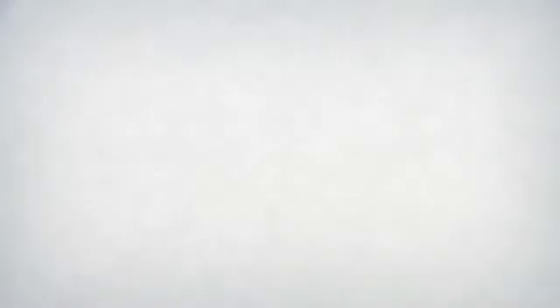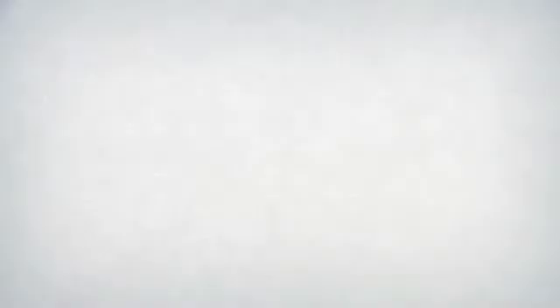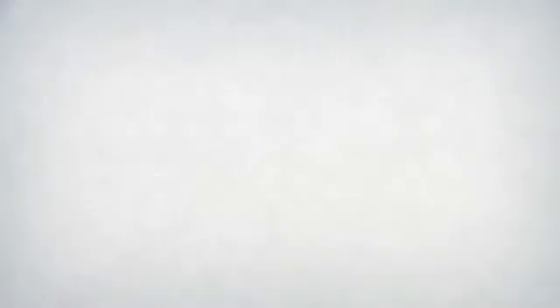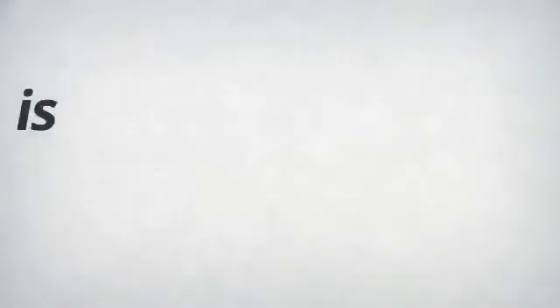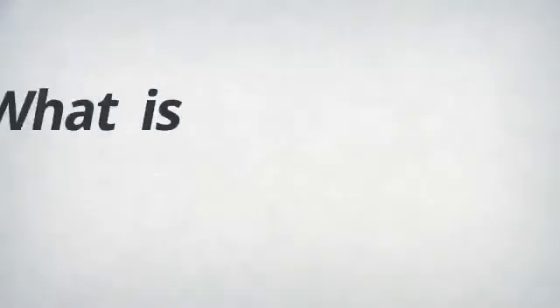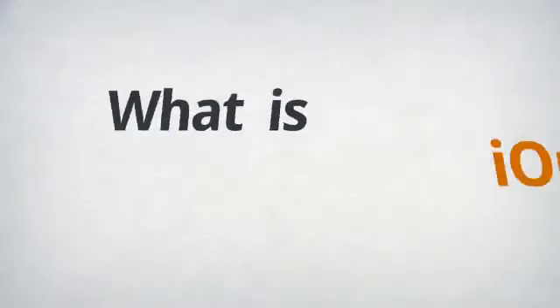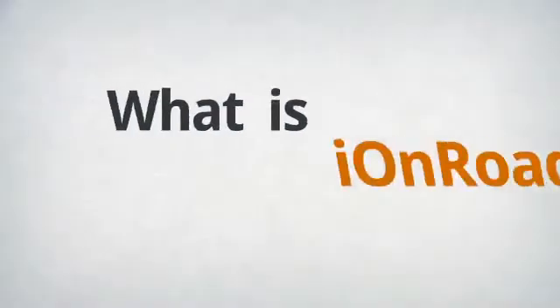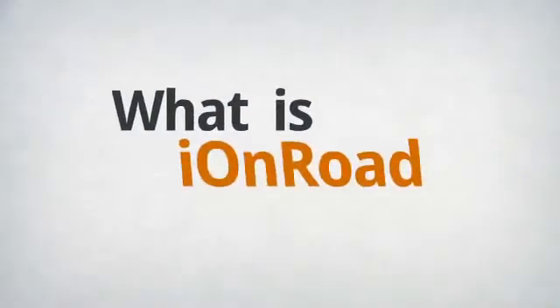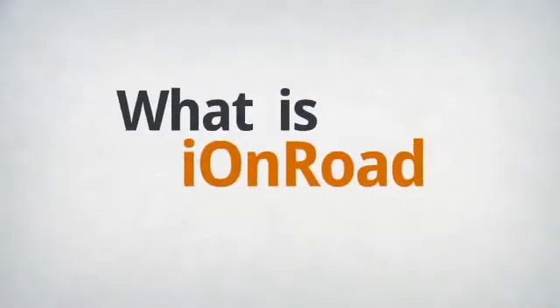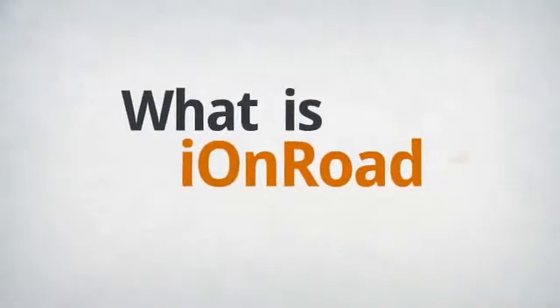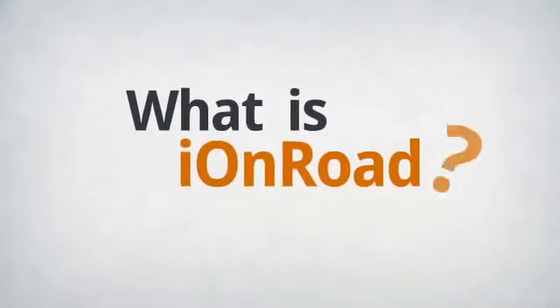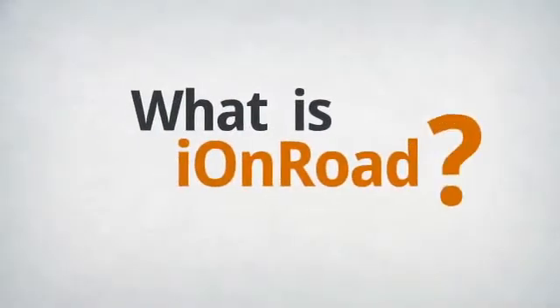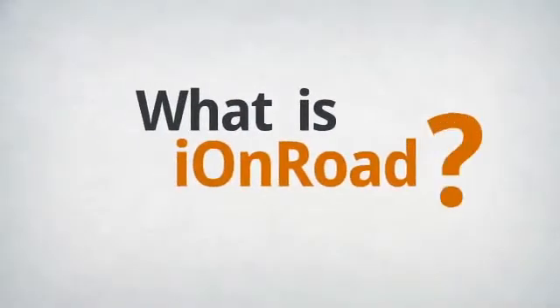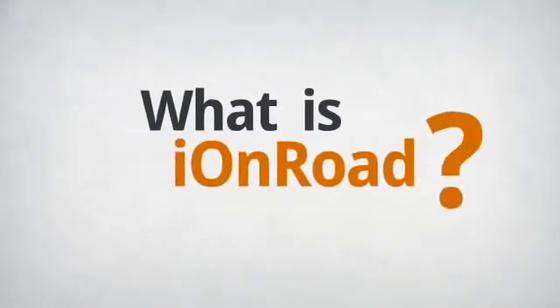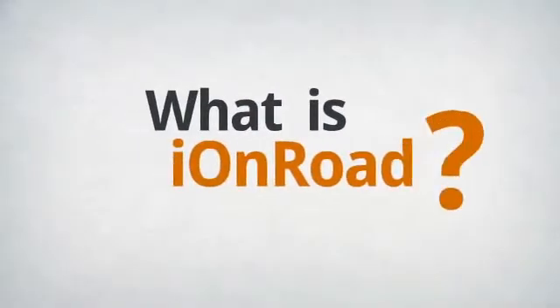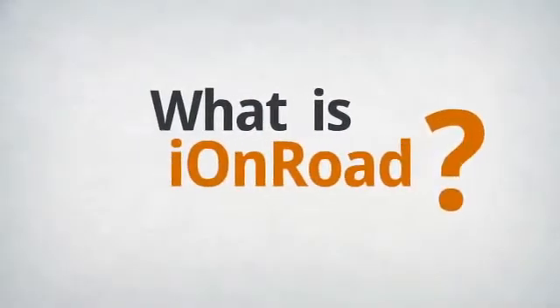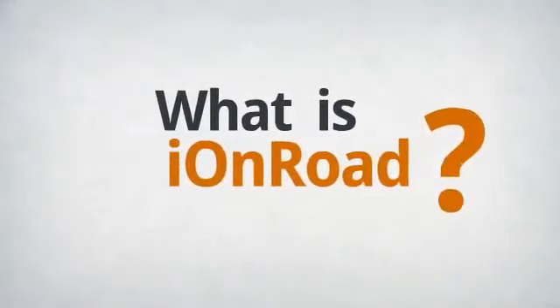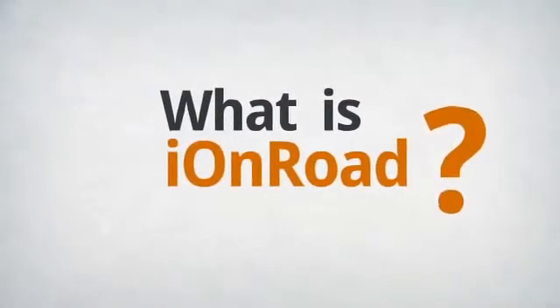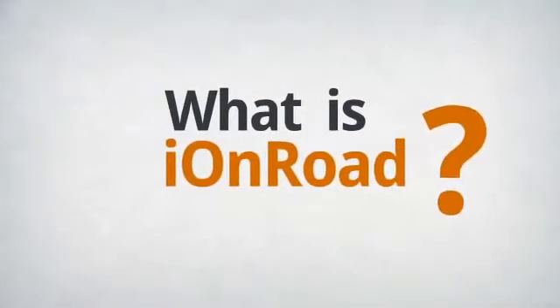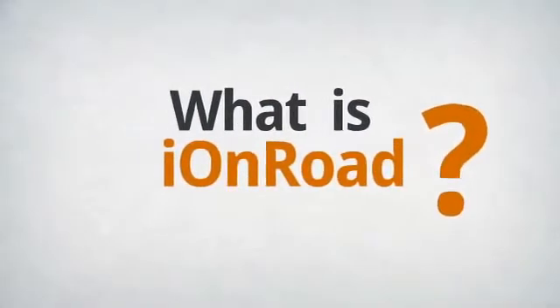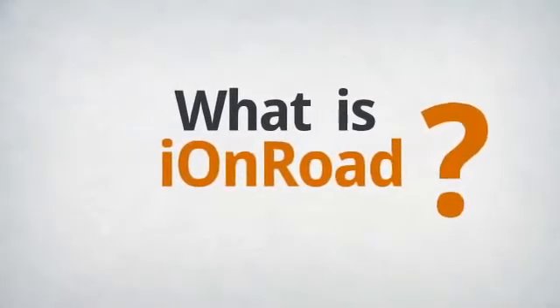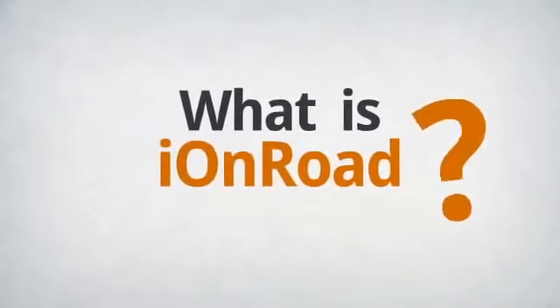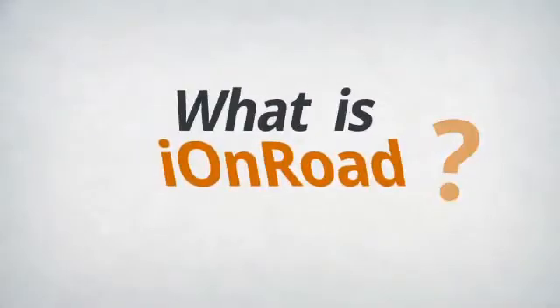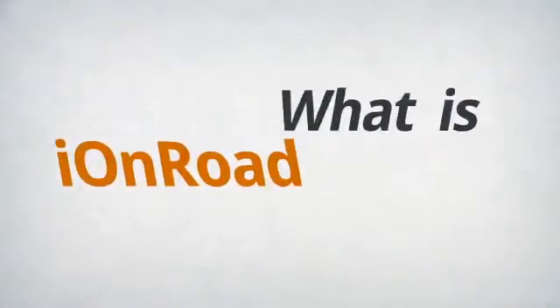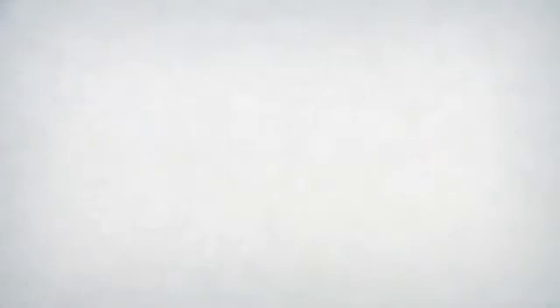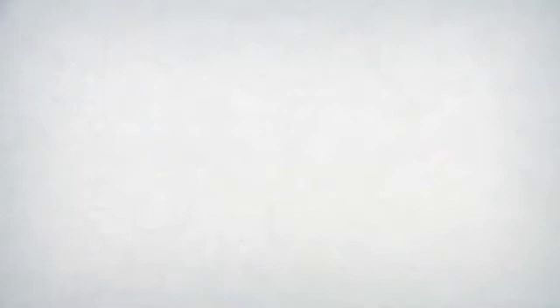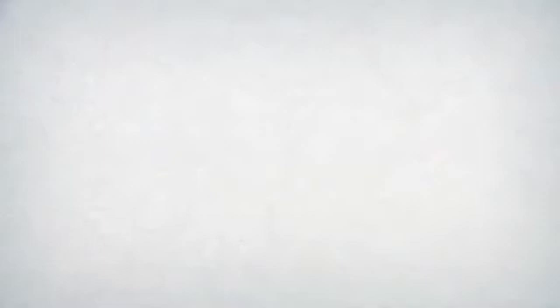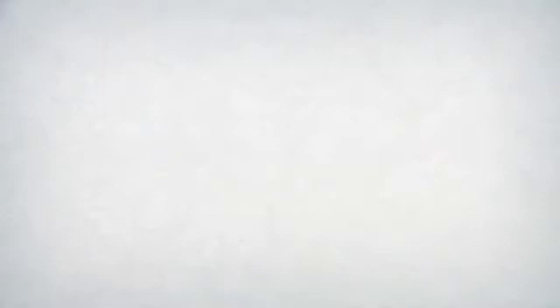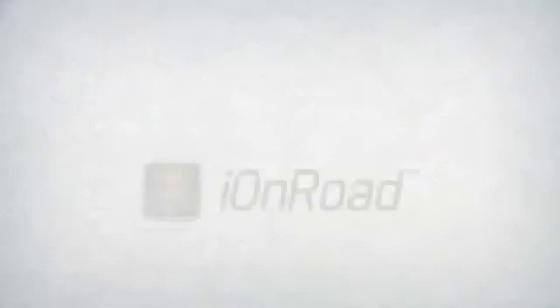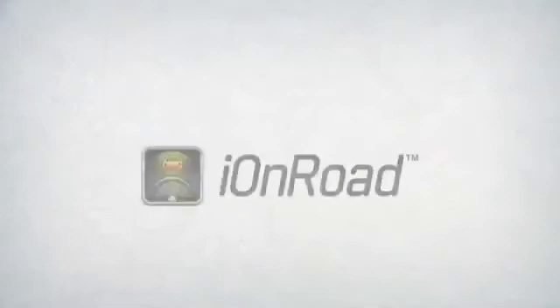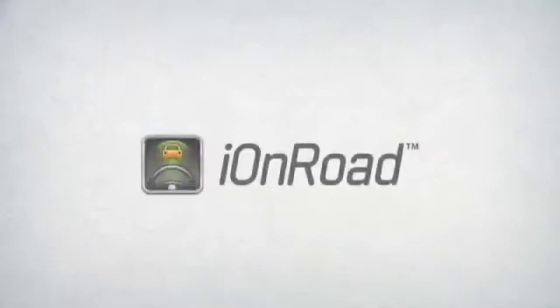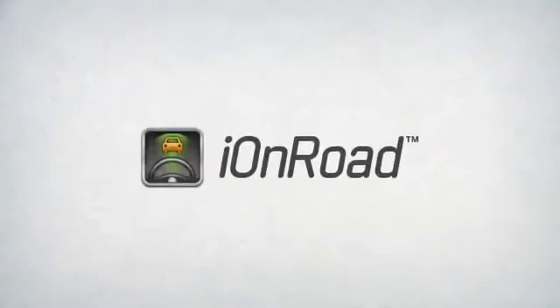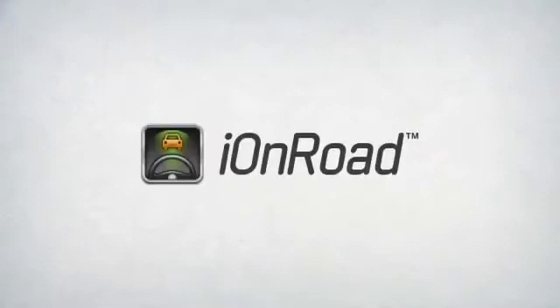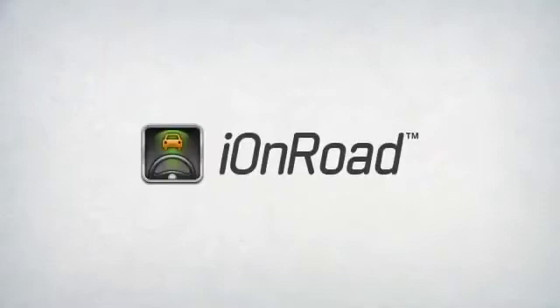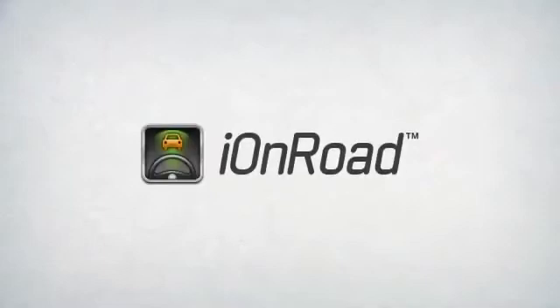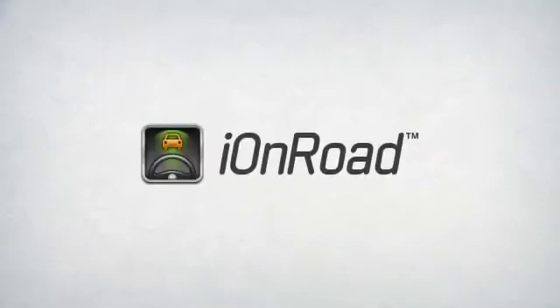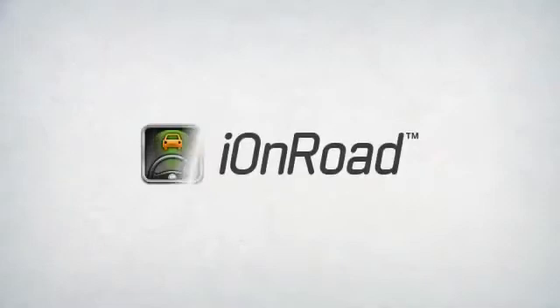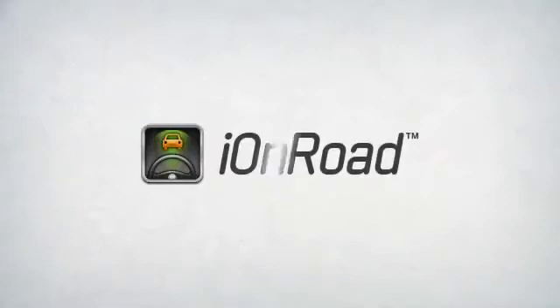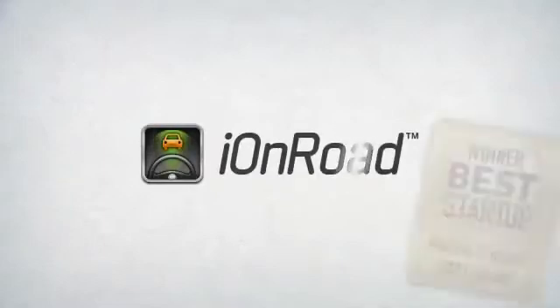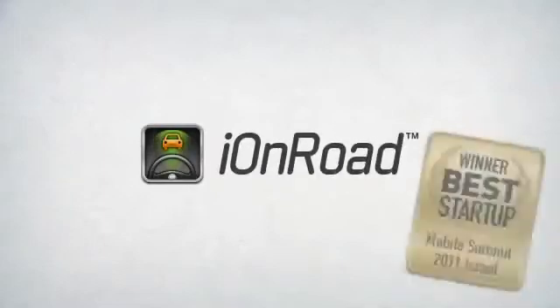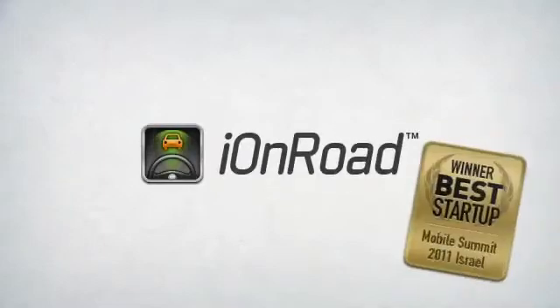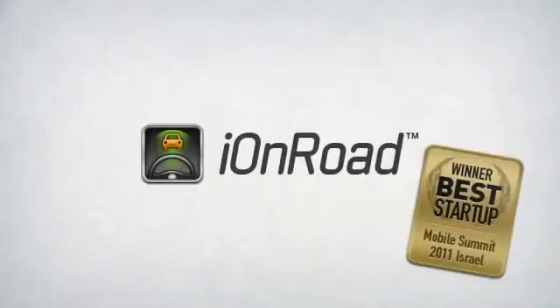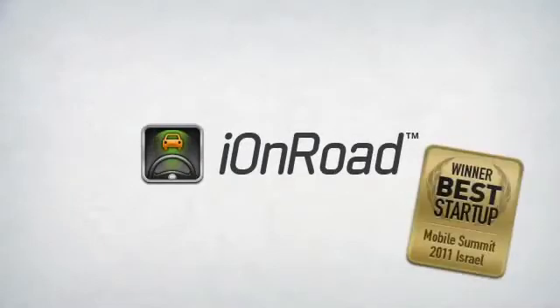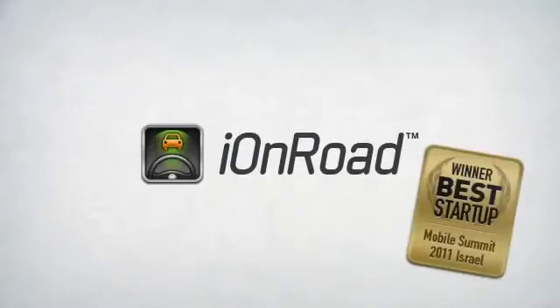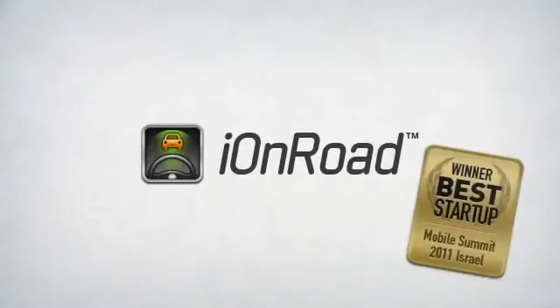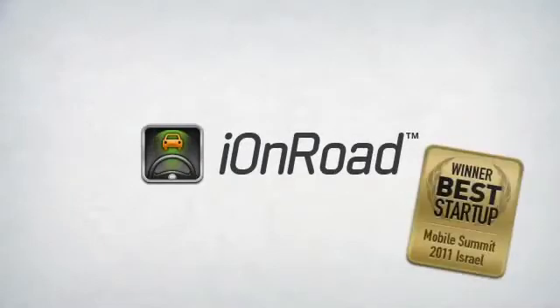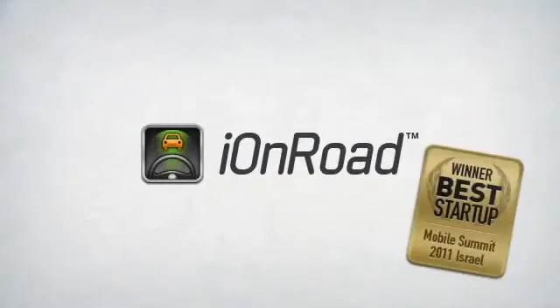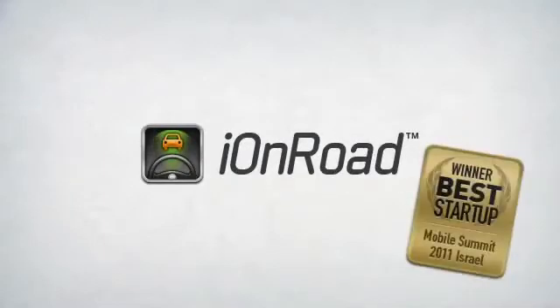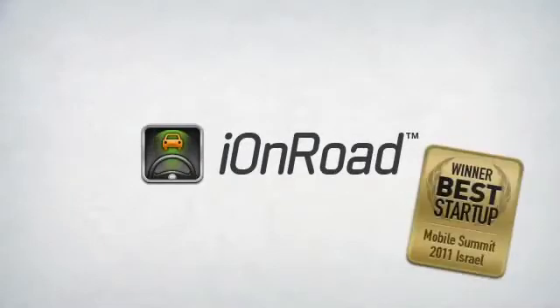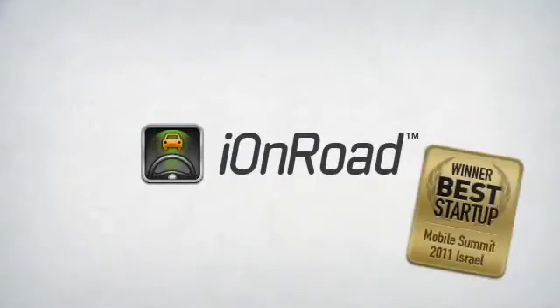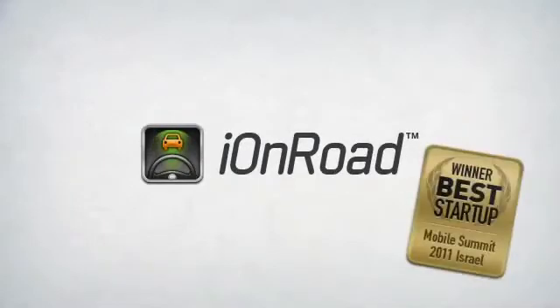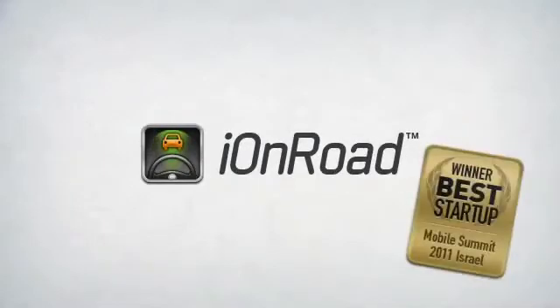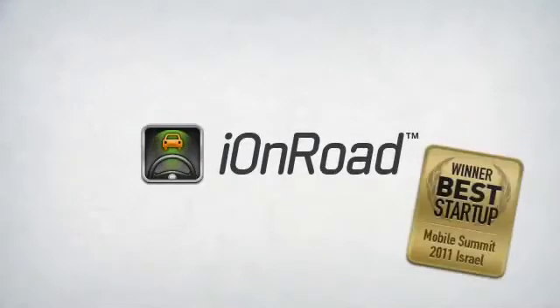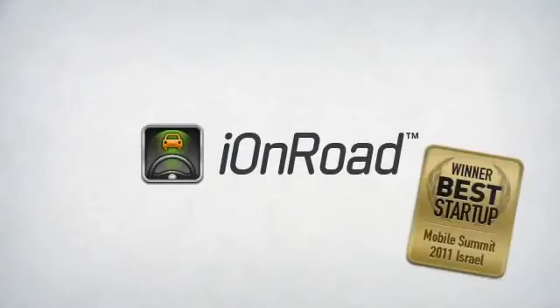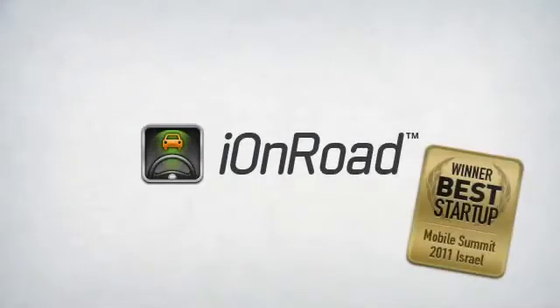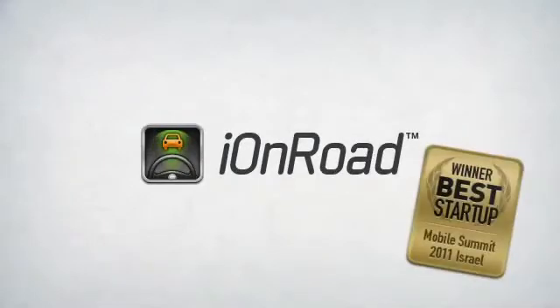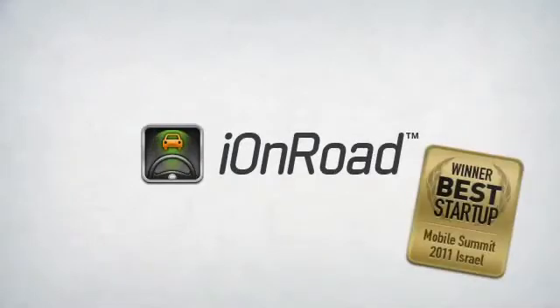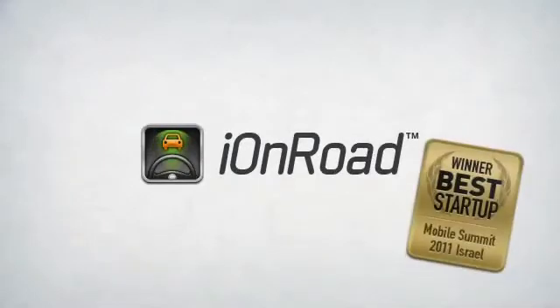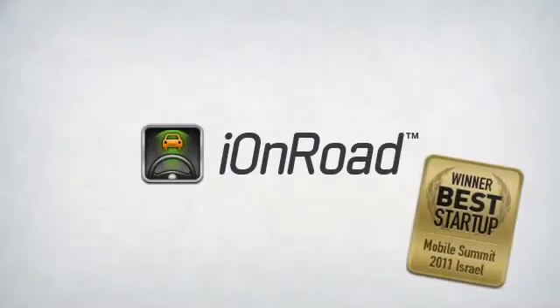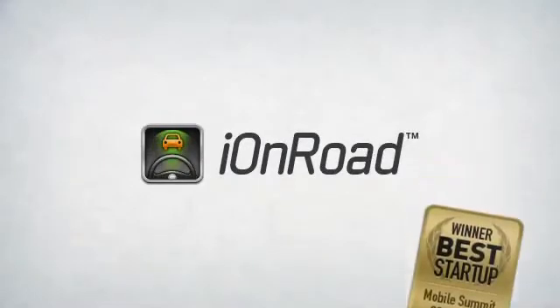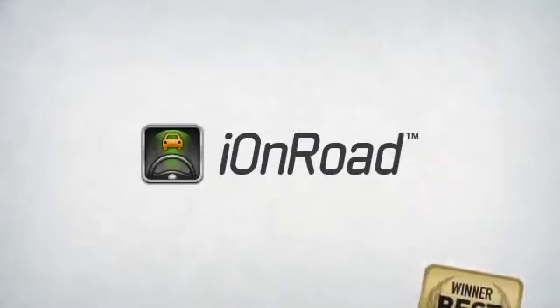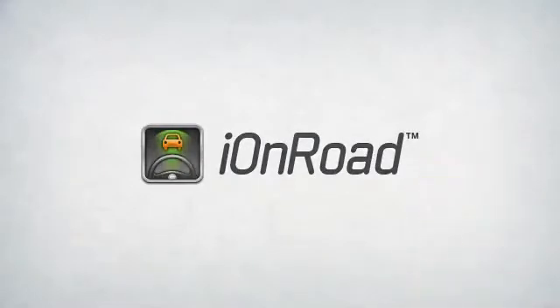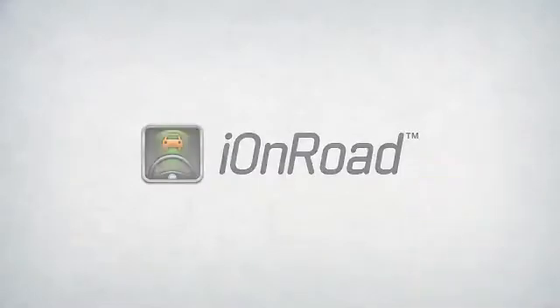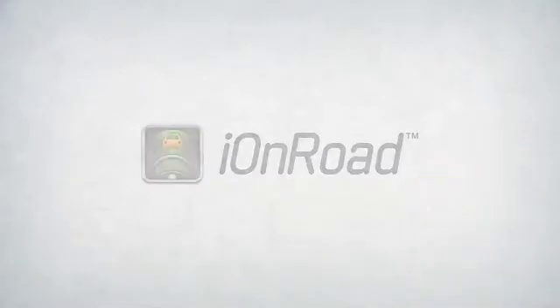What is IonRoad? IonRoad is a revolutionary, award-winning vehicle safety app.